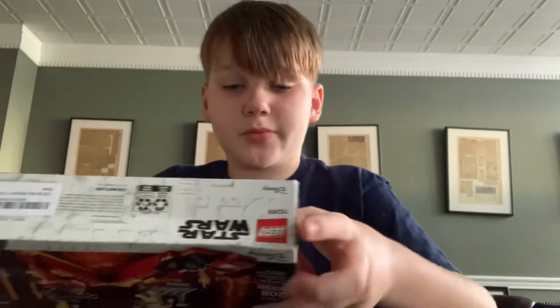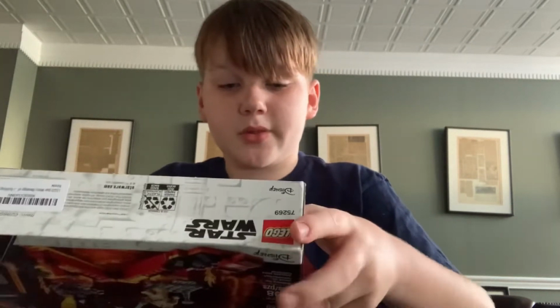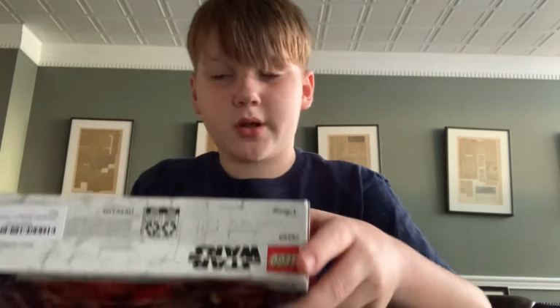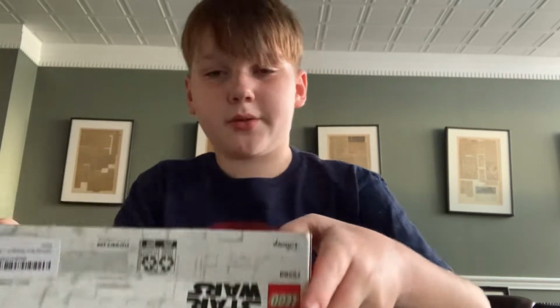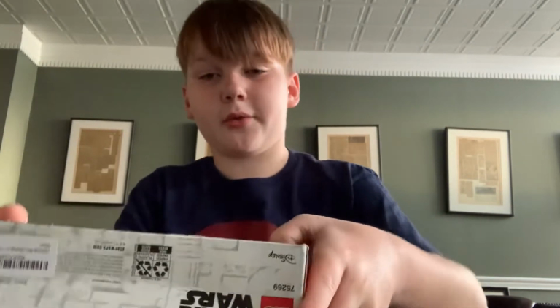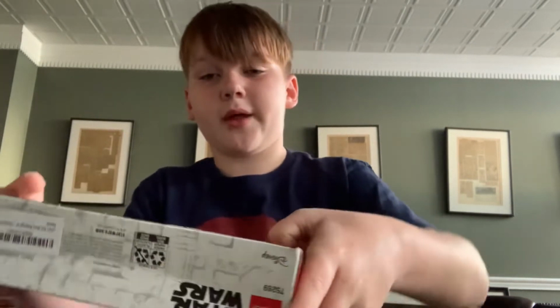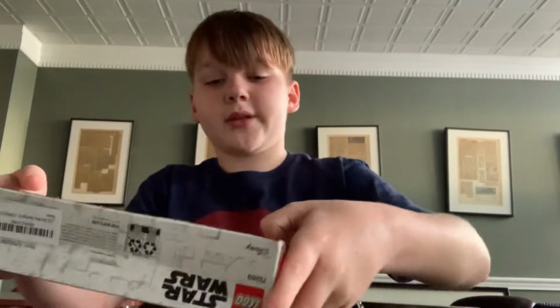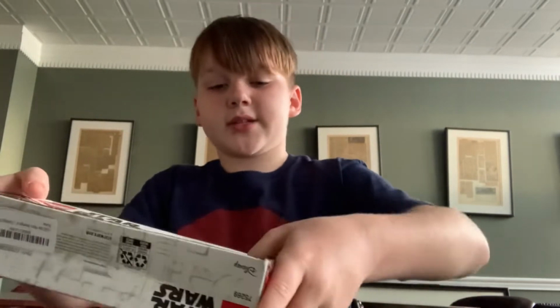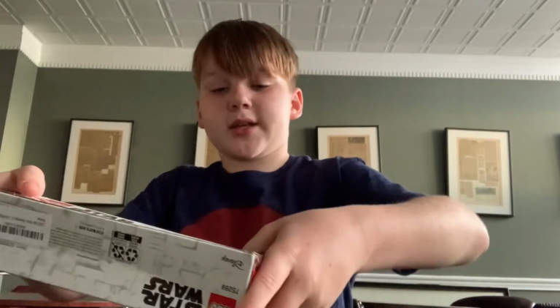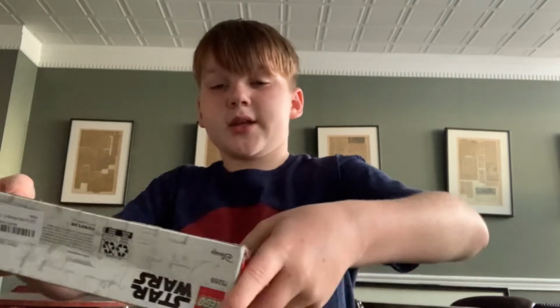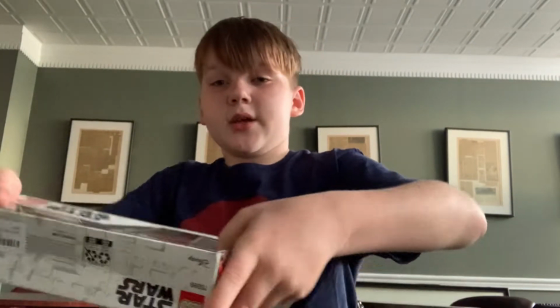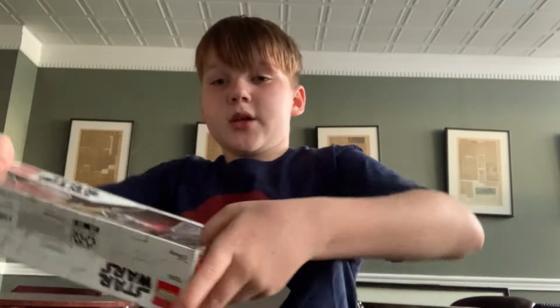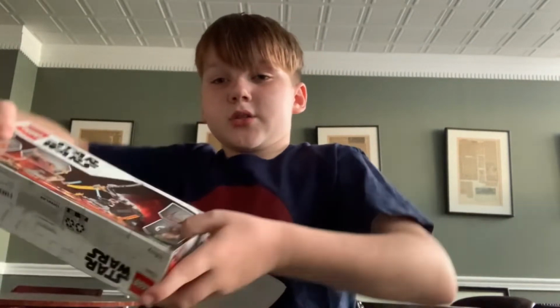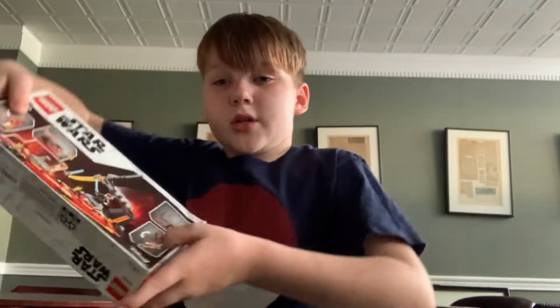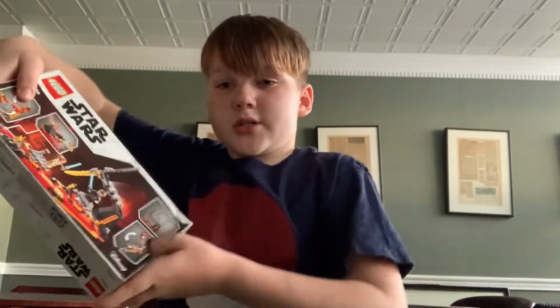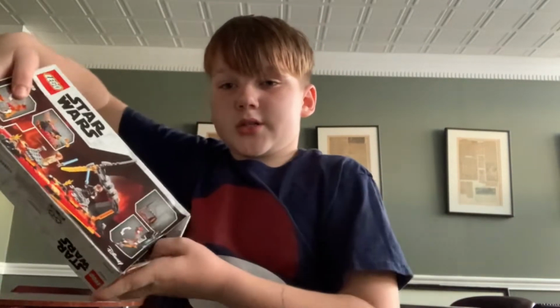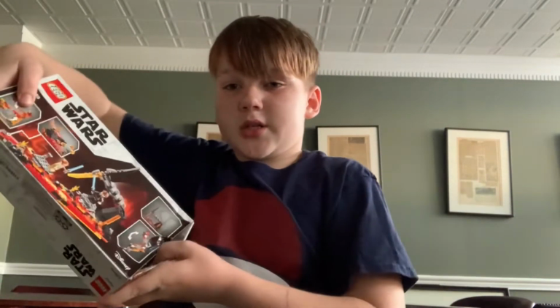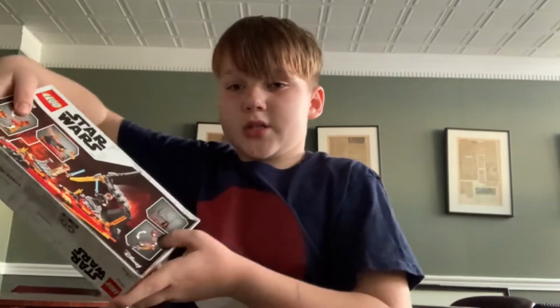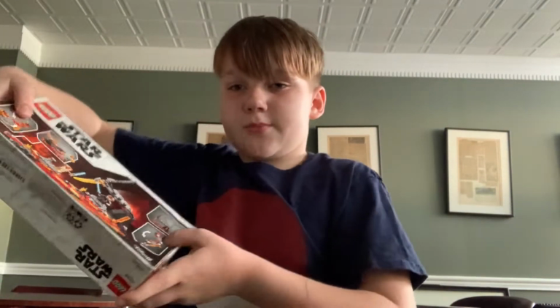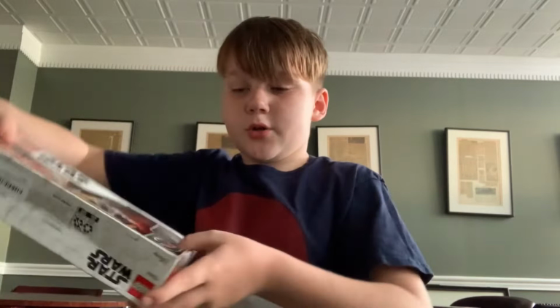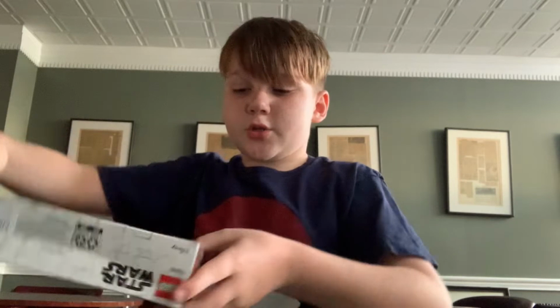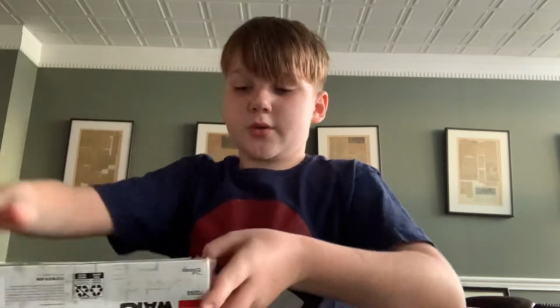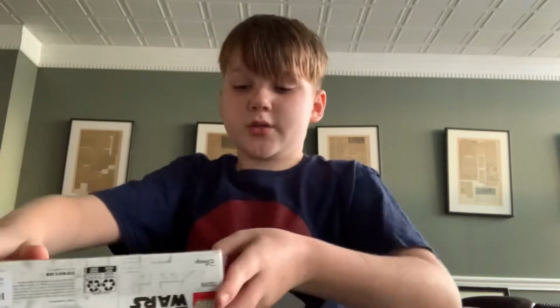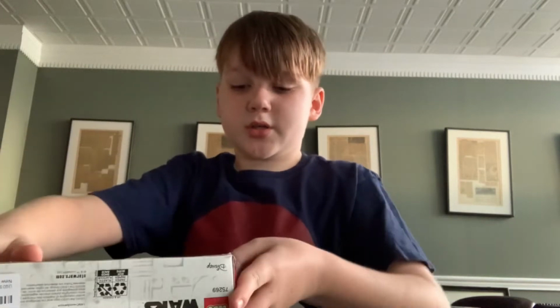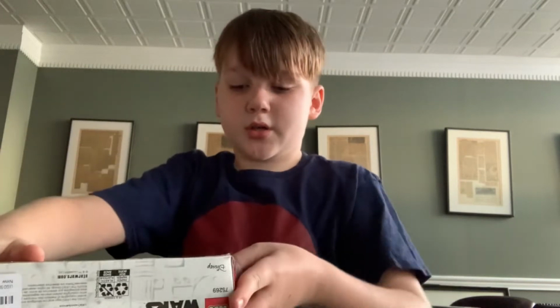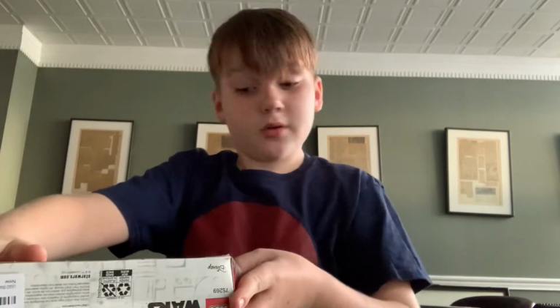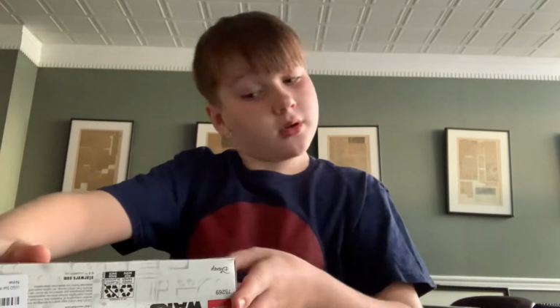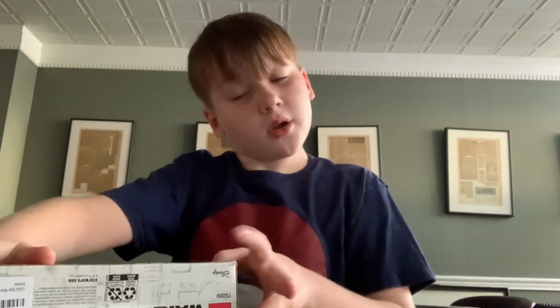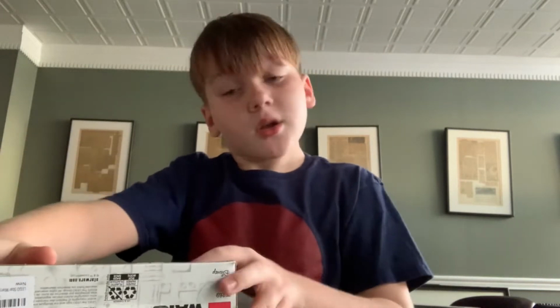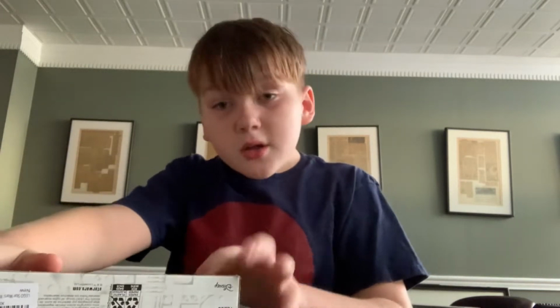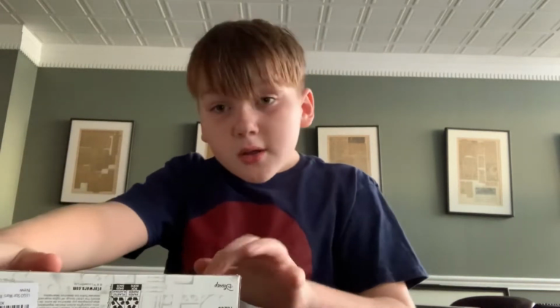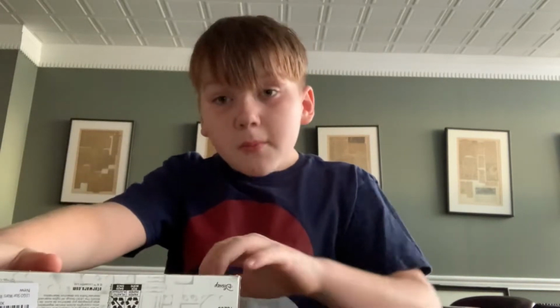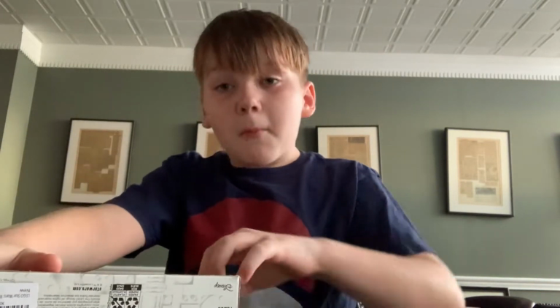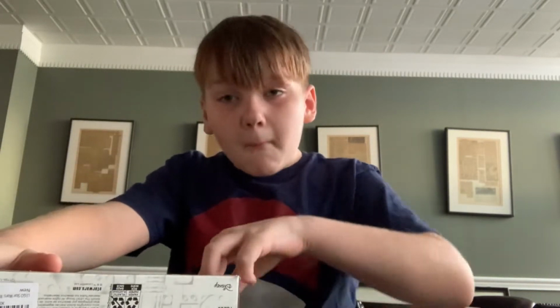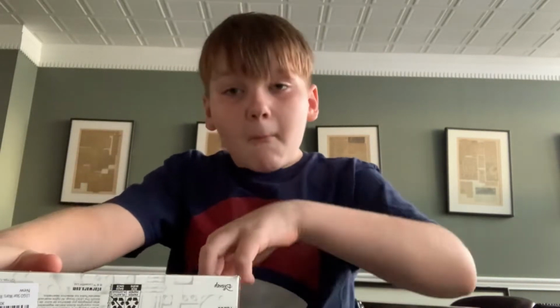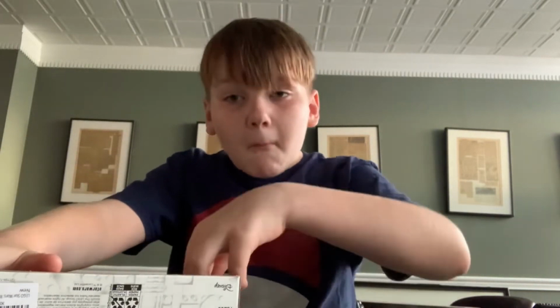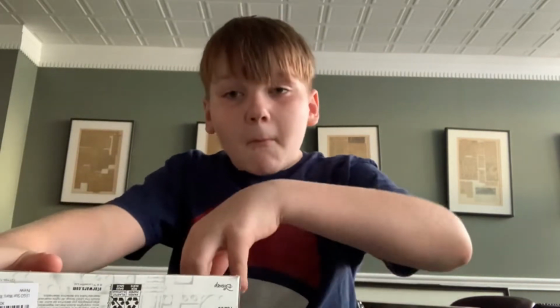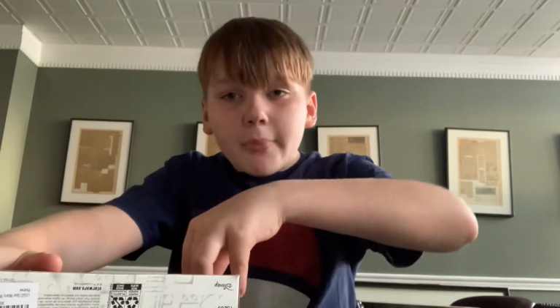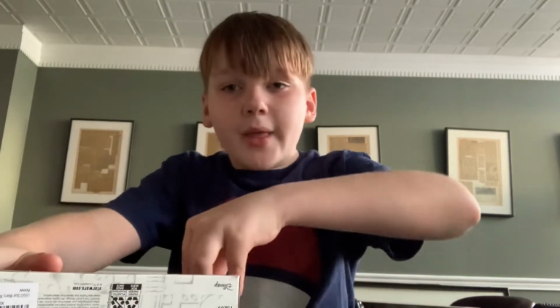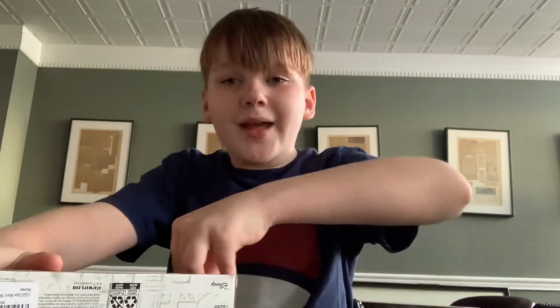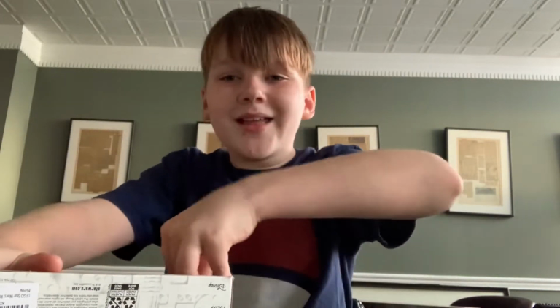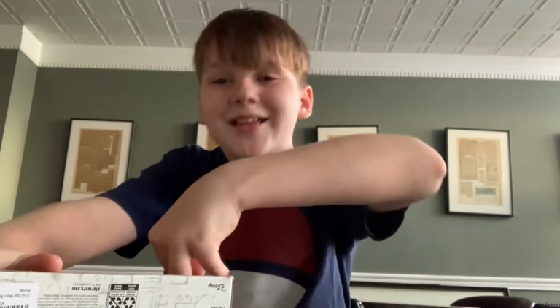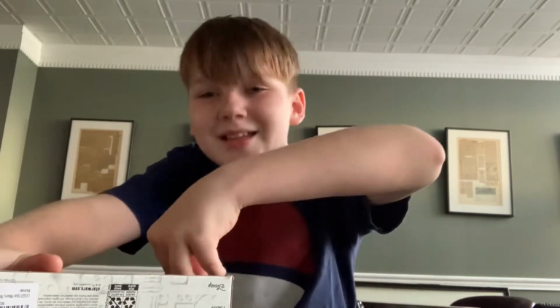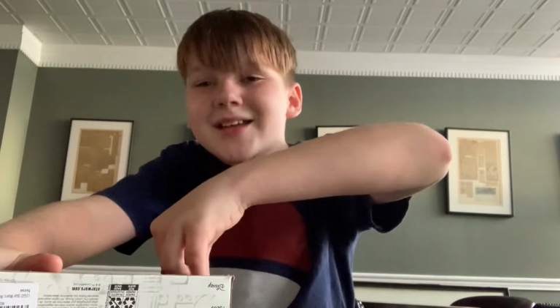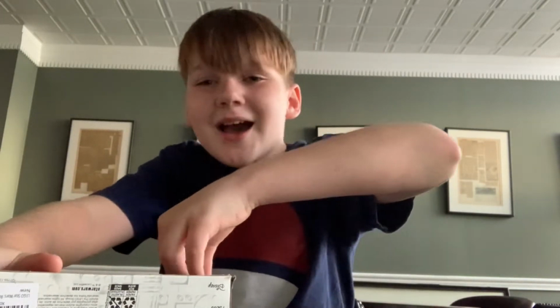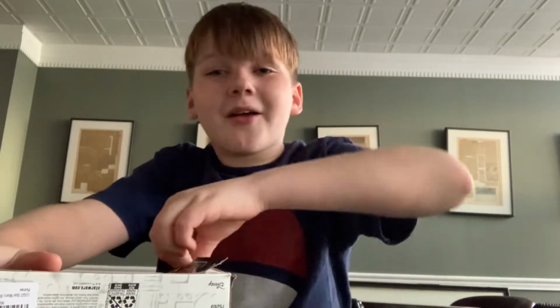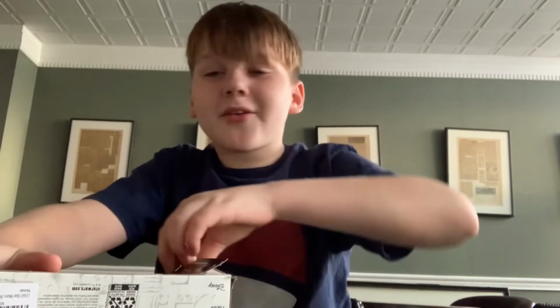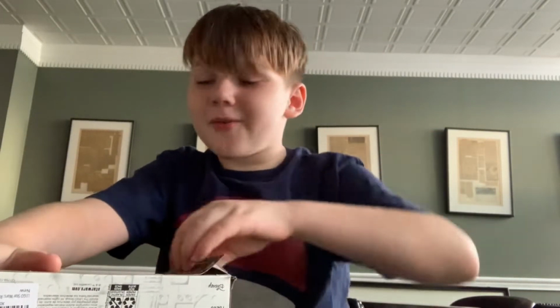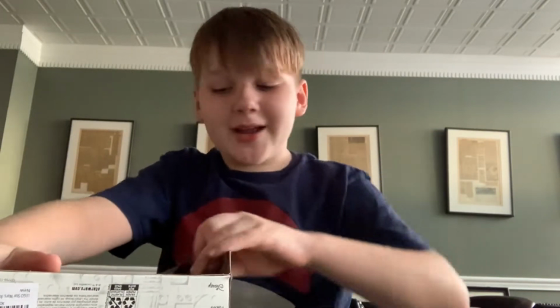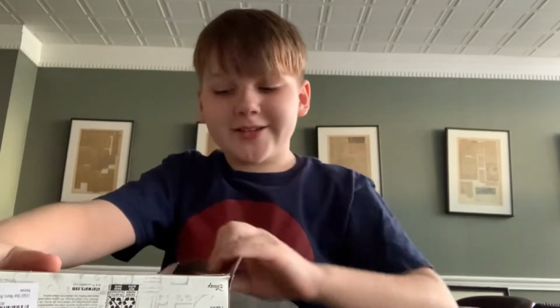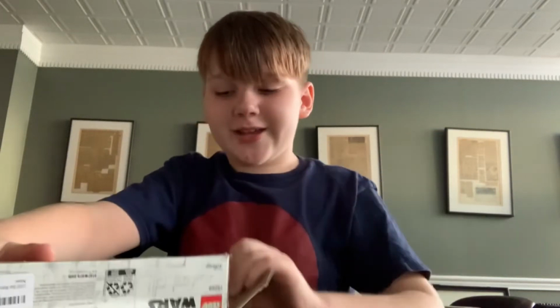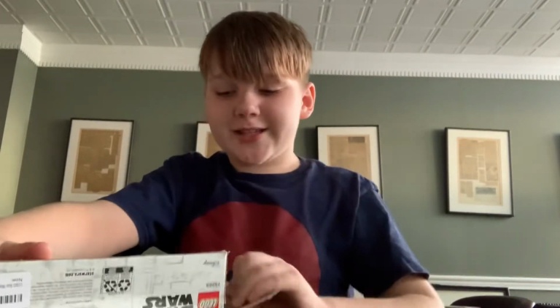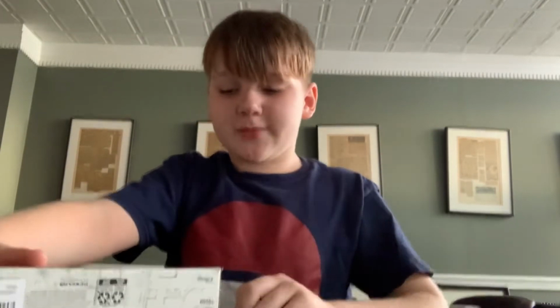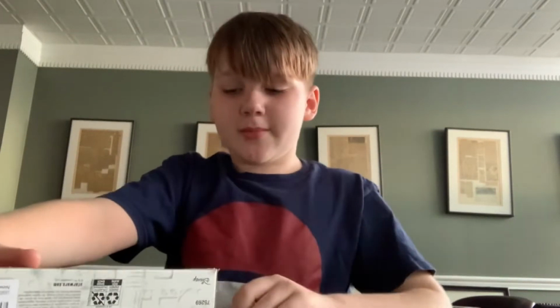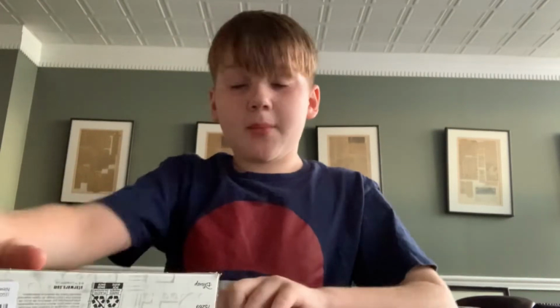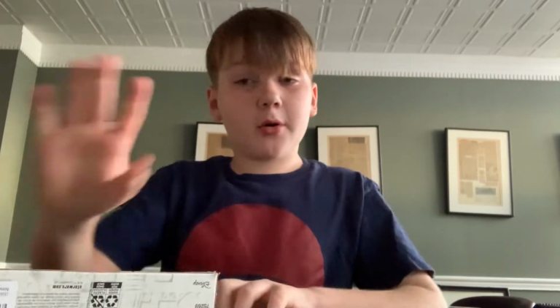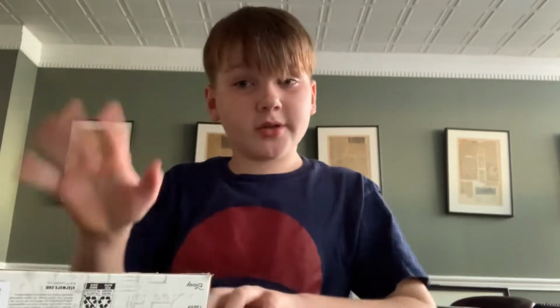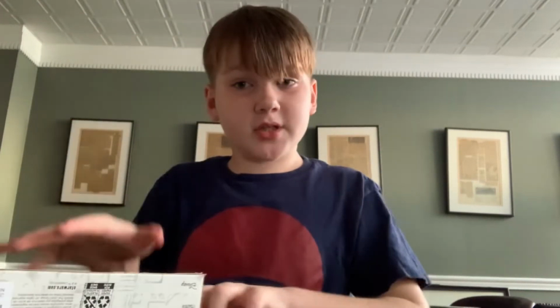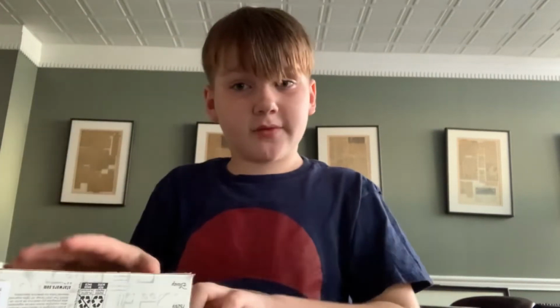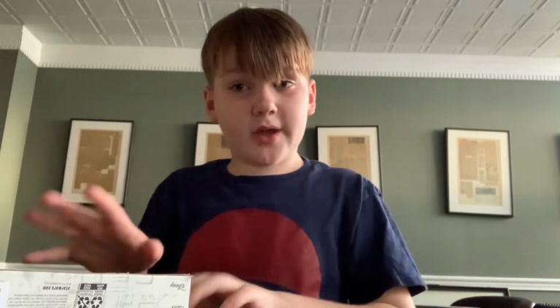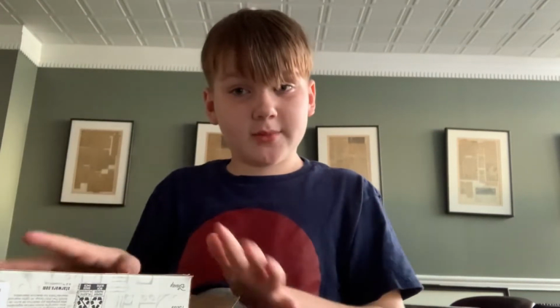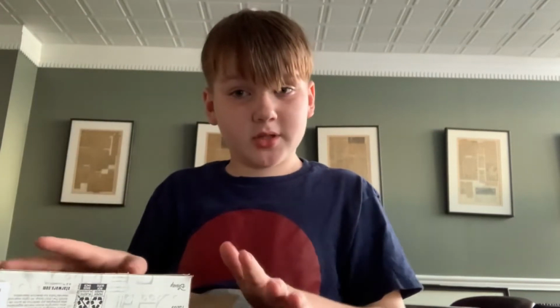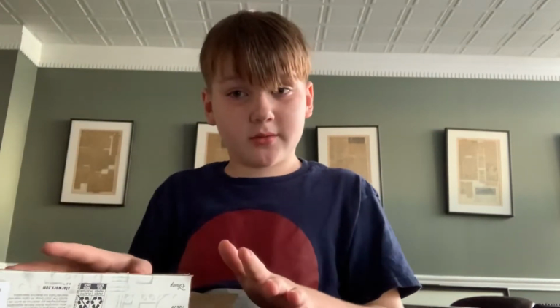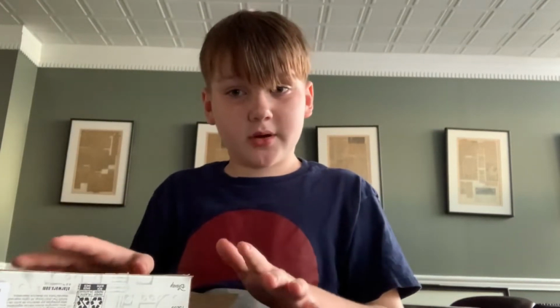So let's get started. As you can see, it's a push one. My mom ordered this off of Amazon.